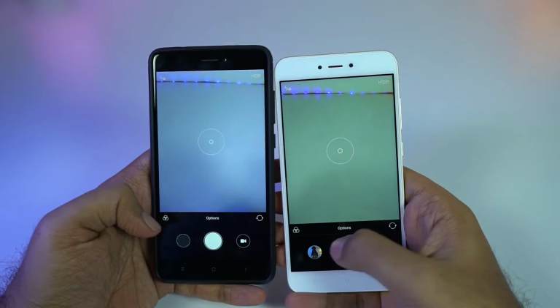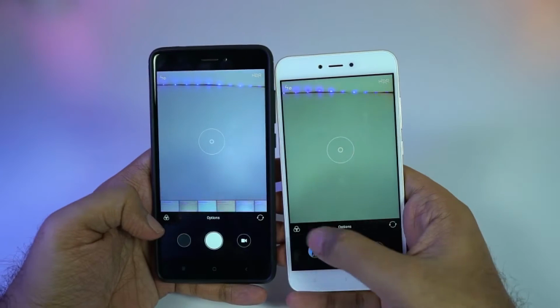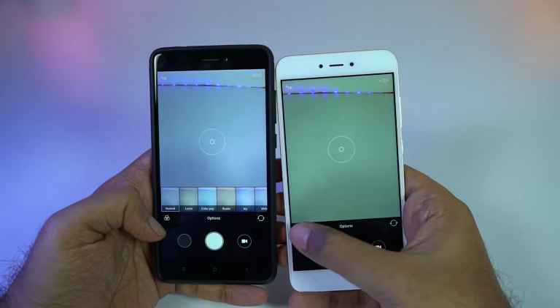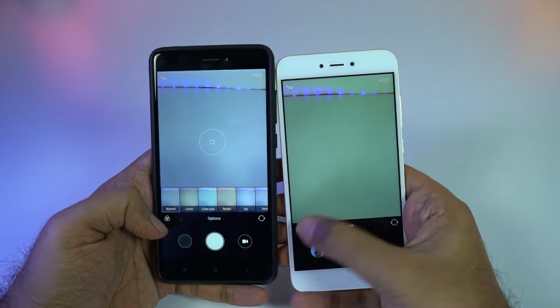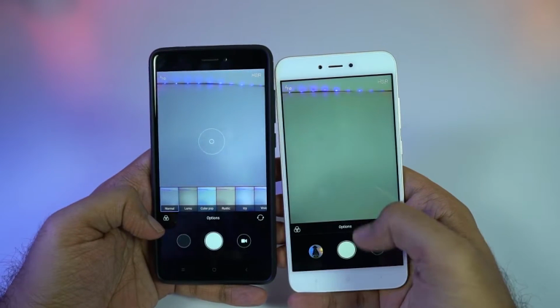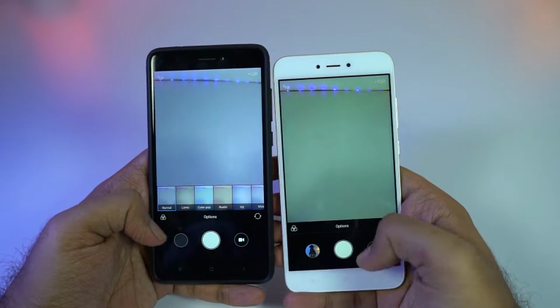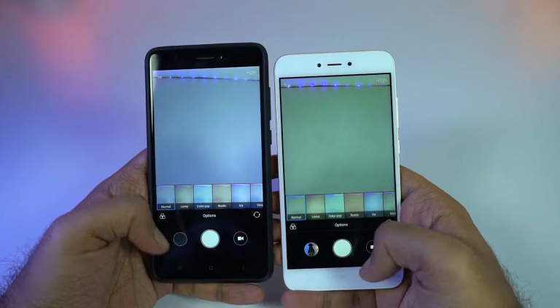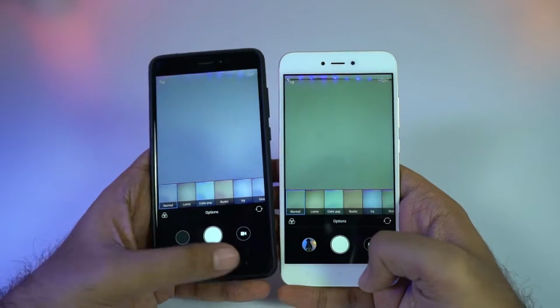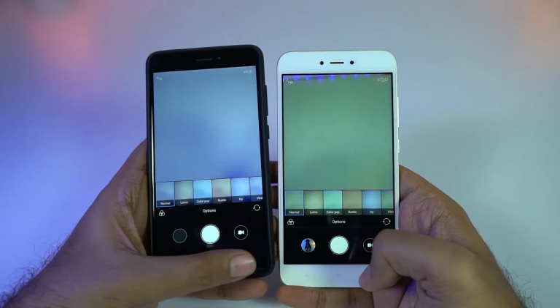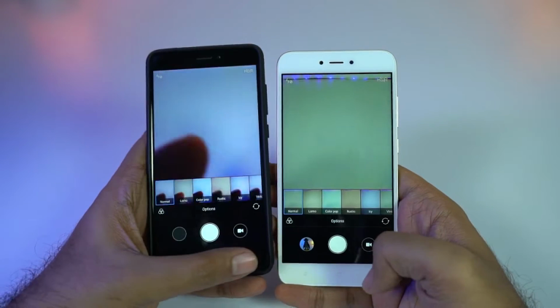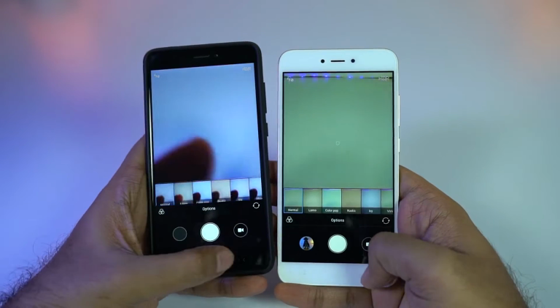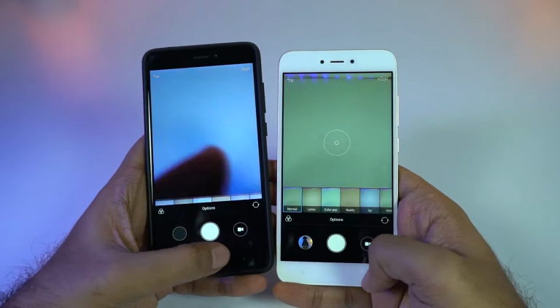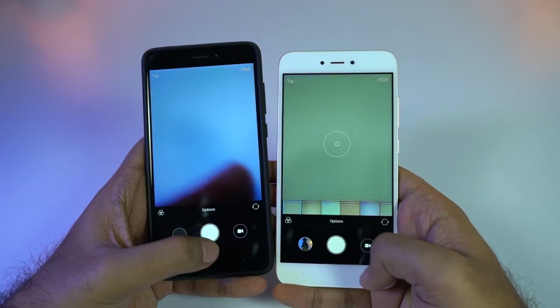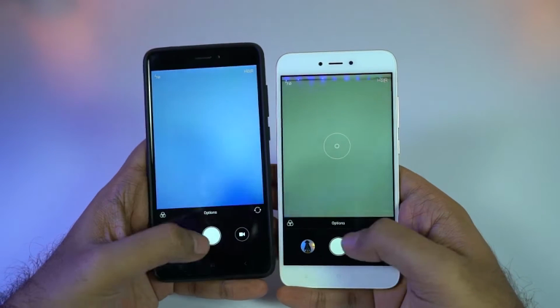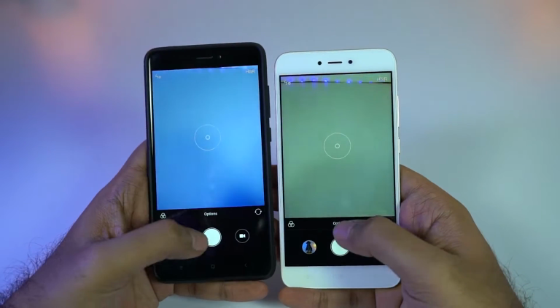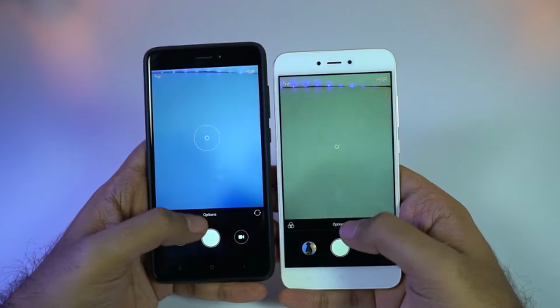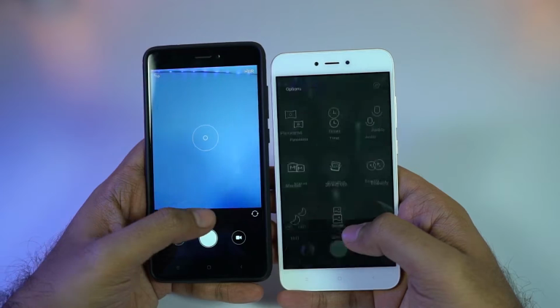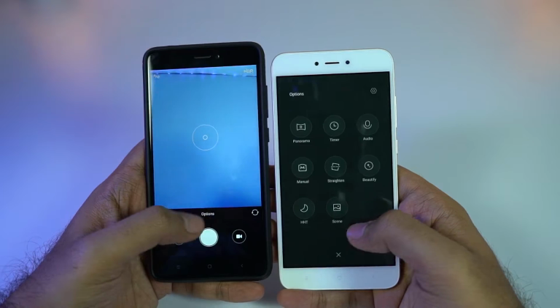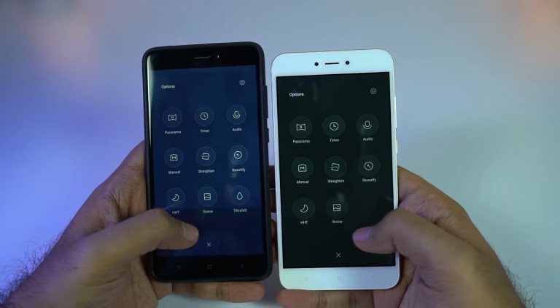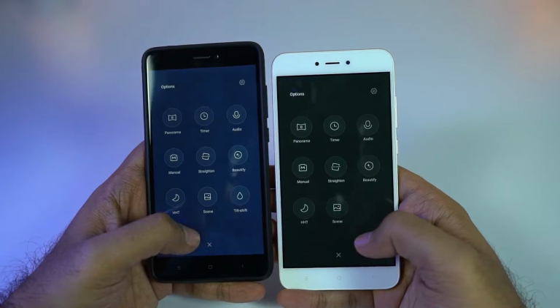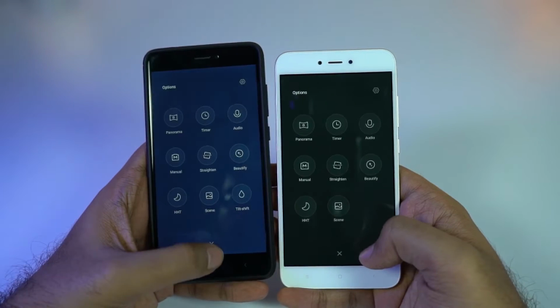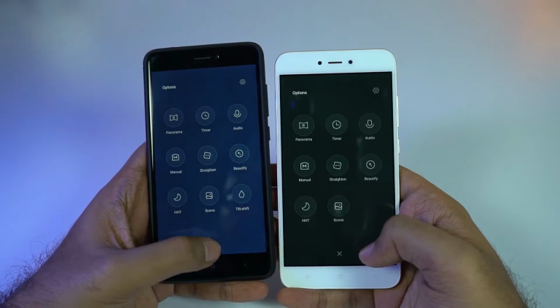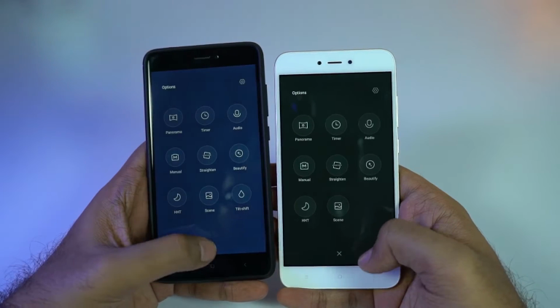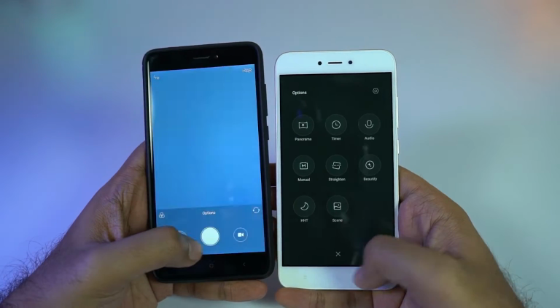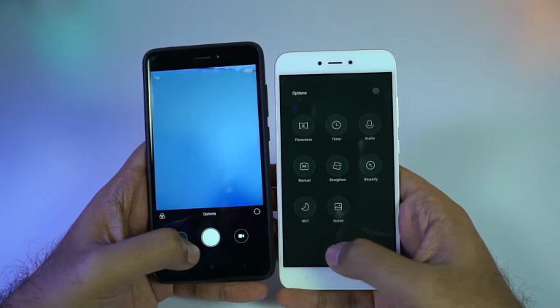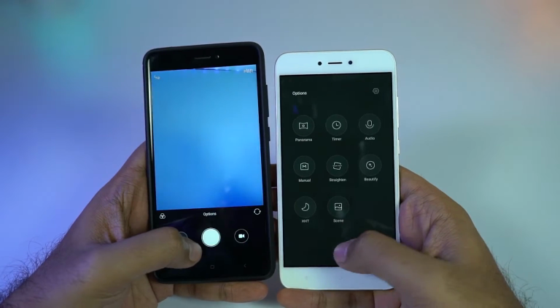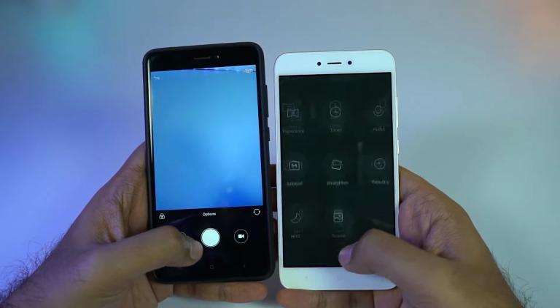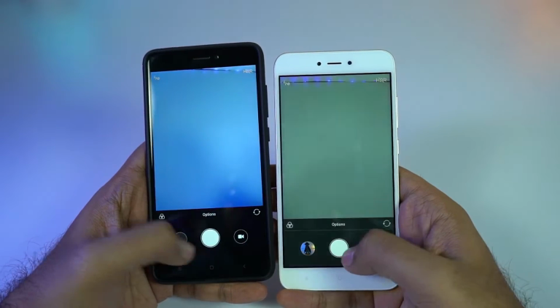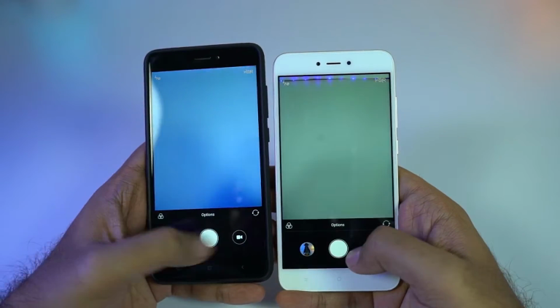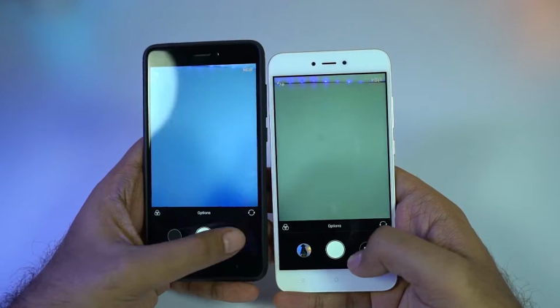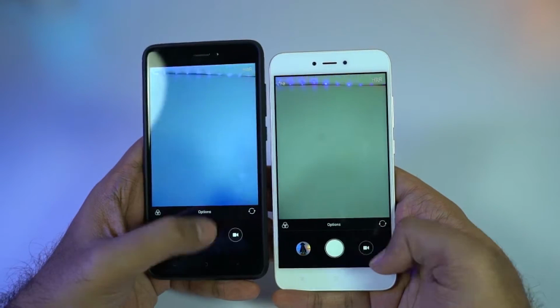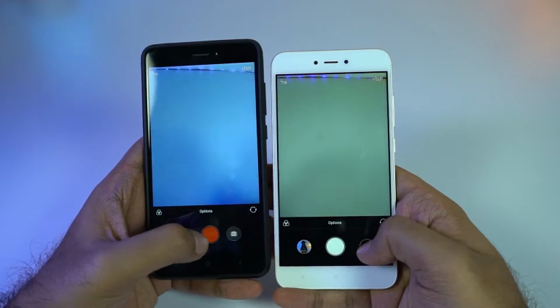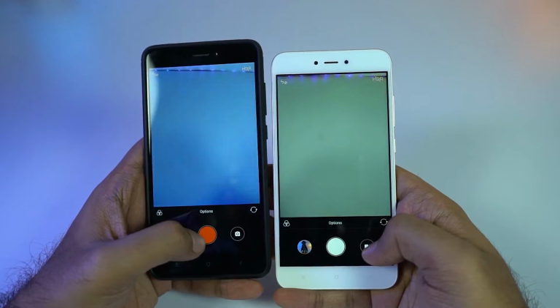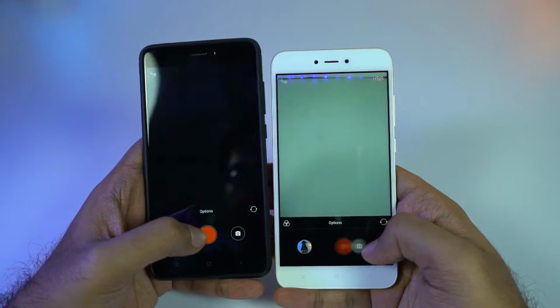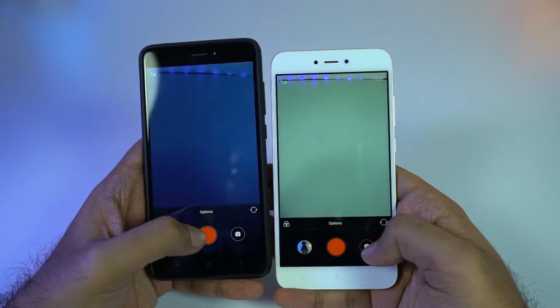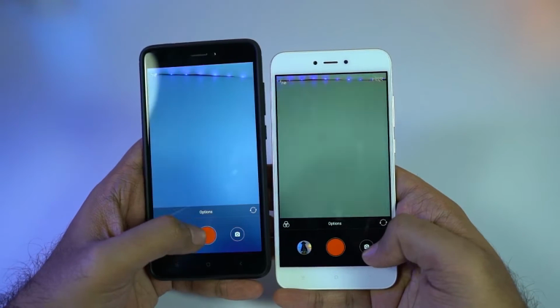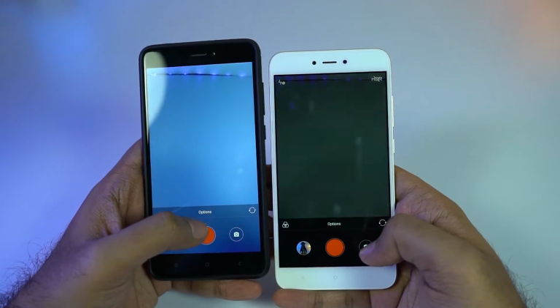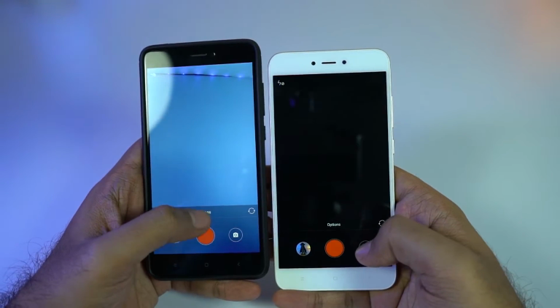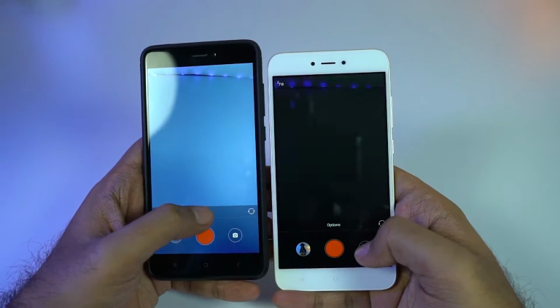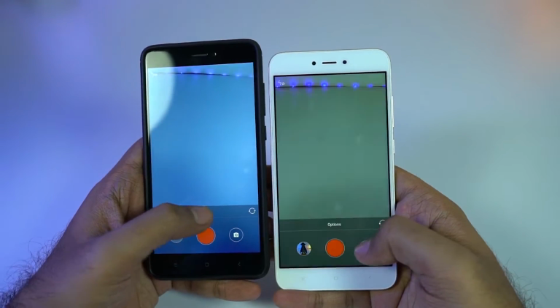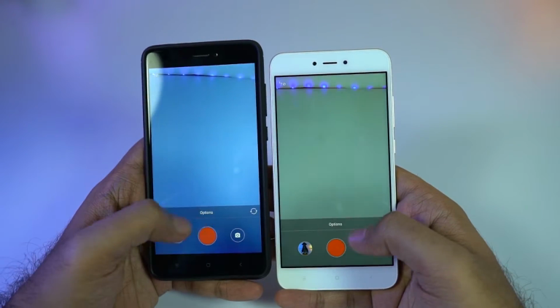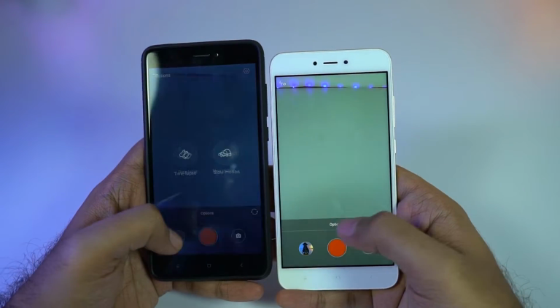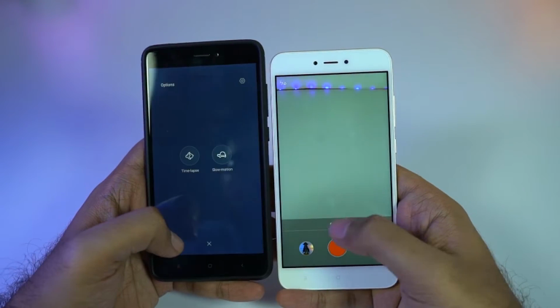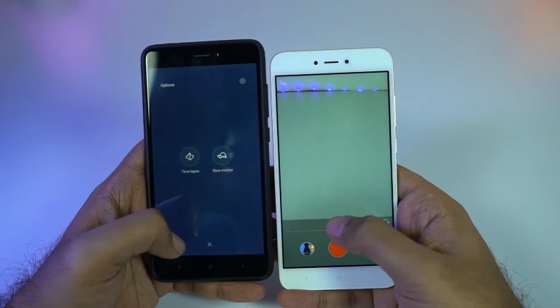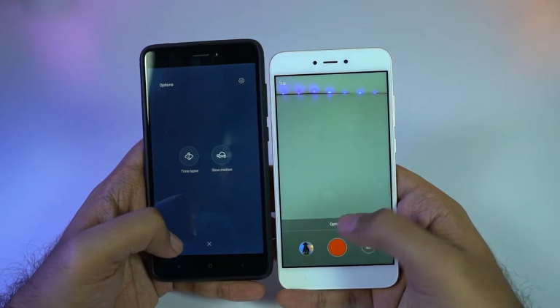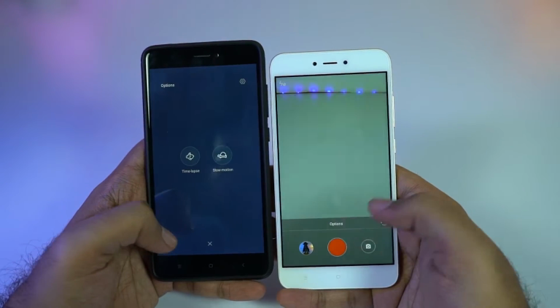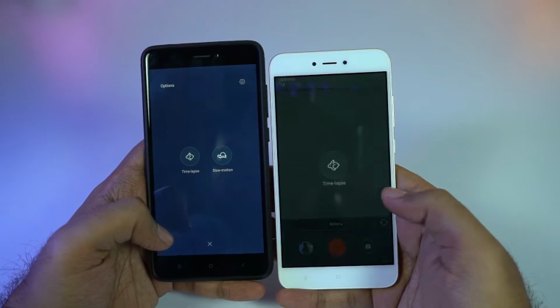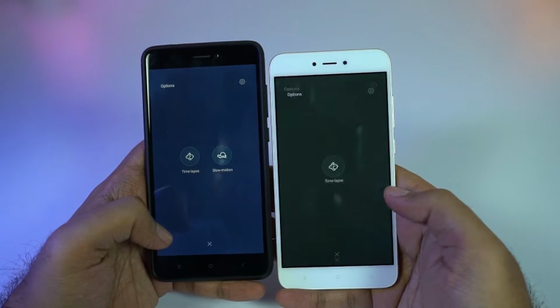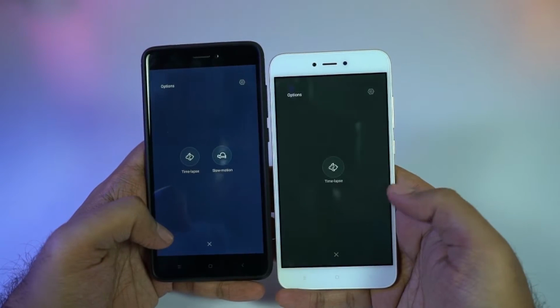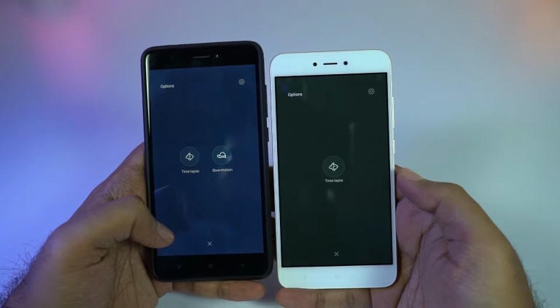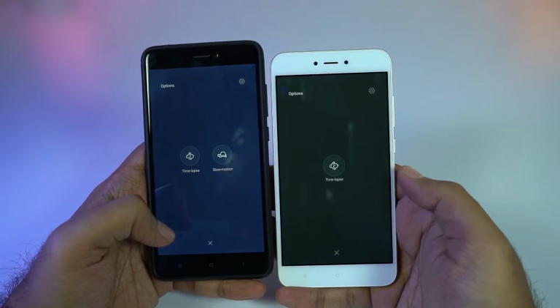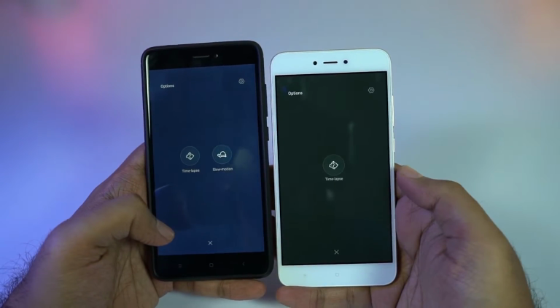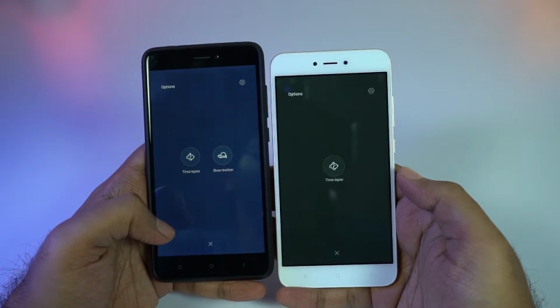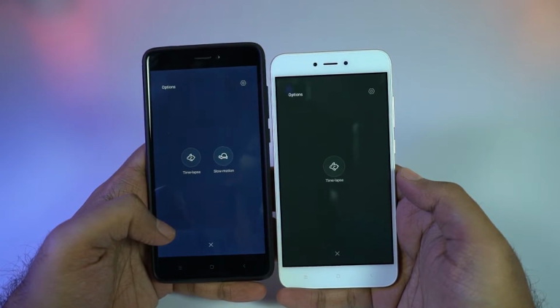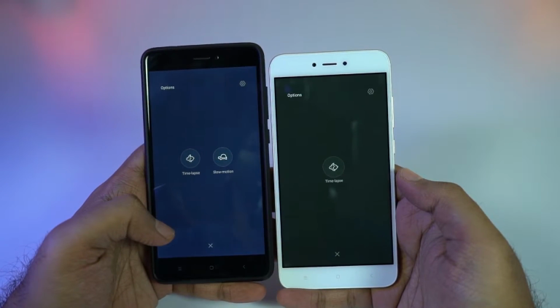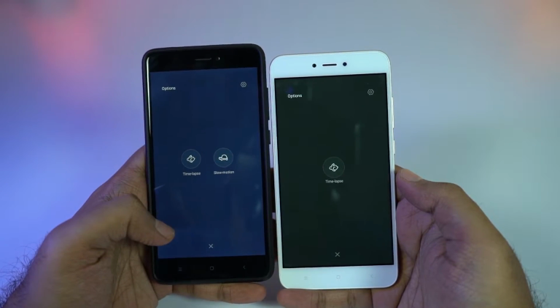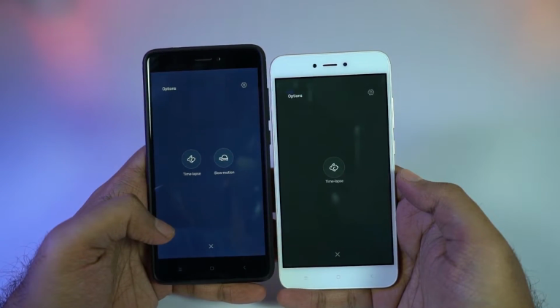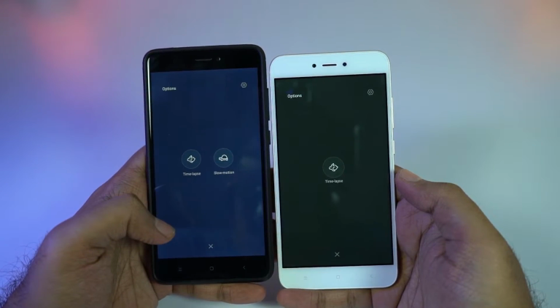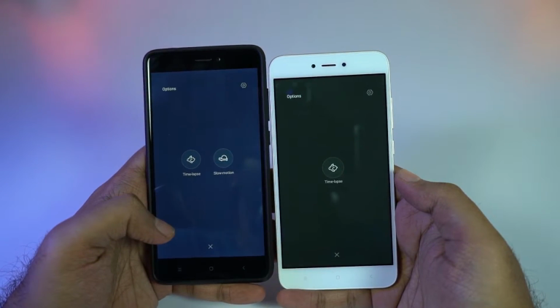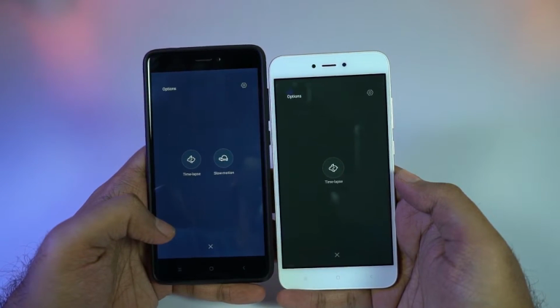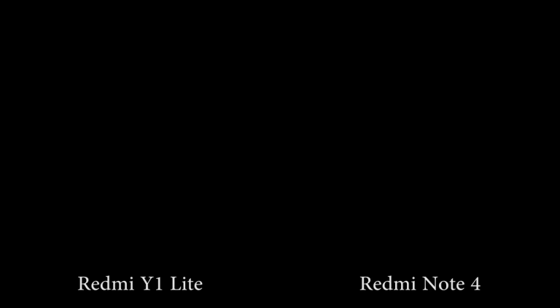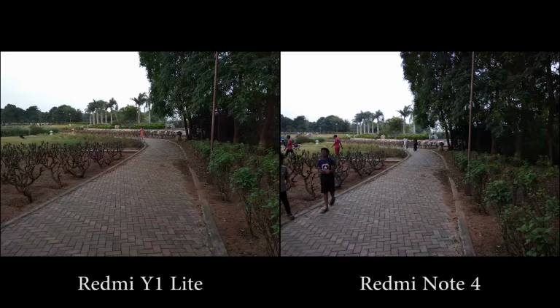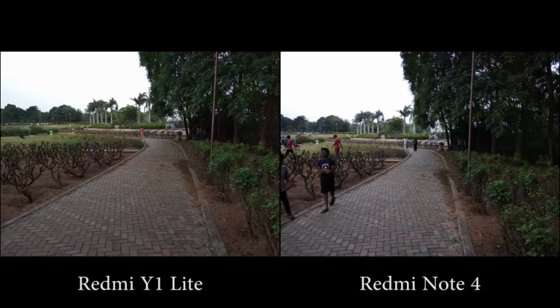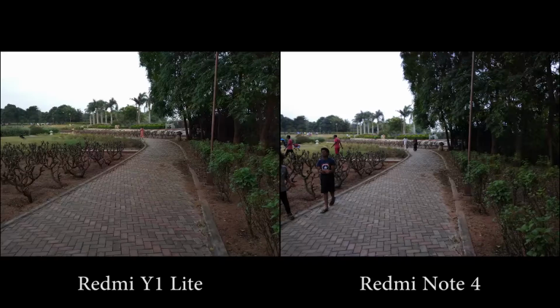Now this is the camera interface of both the phones. They look exactly the same, with Y1 Lite missing the slow motion option.